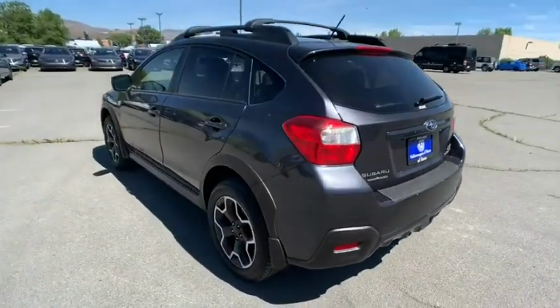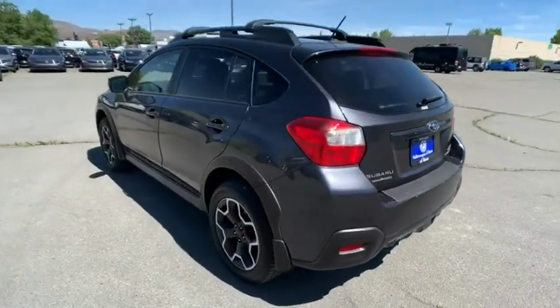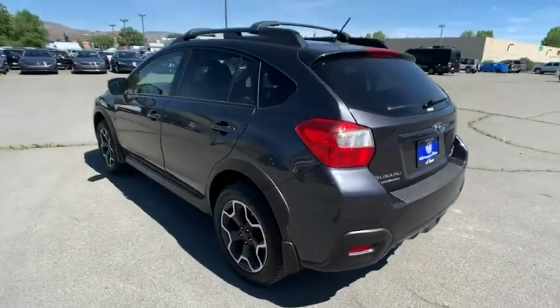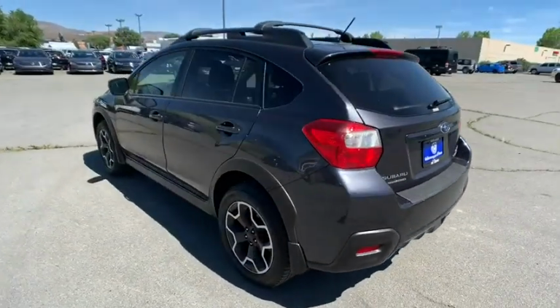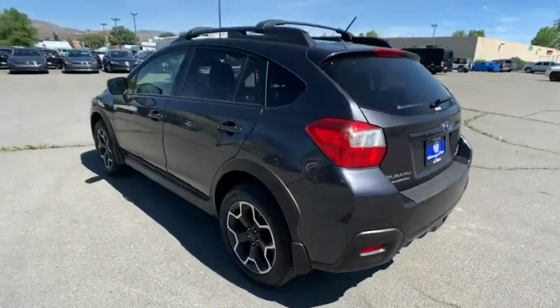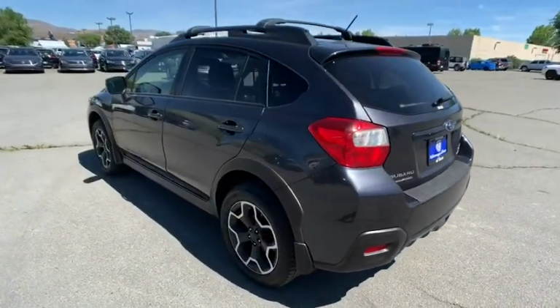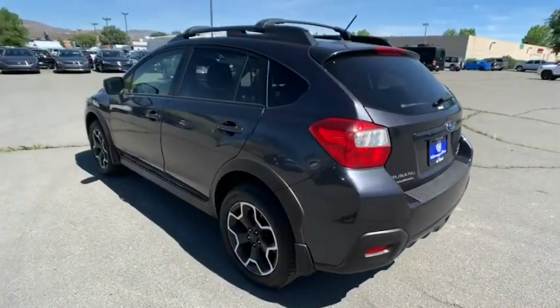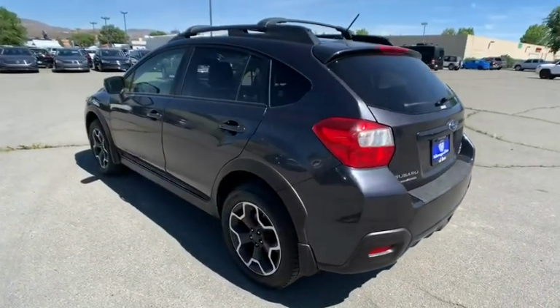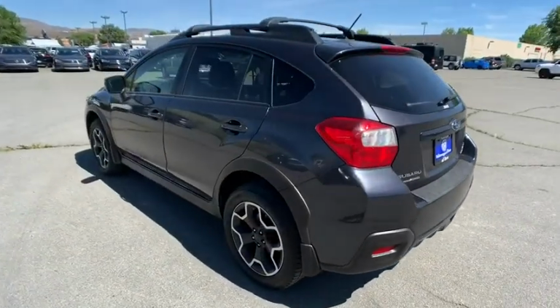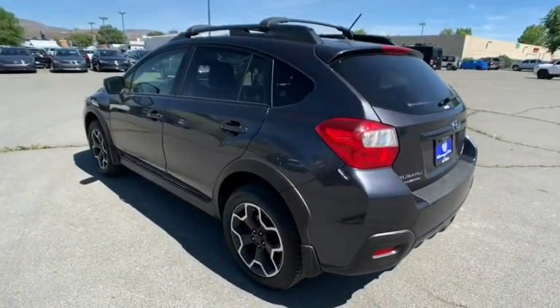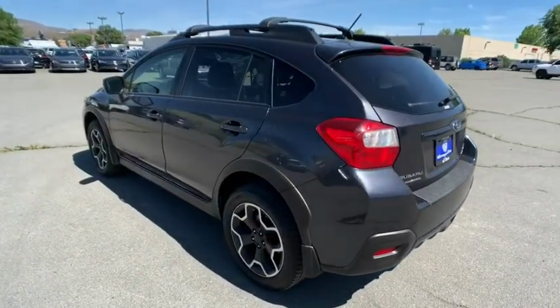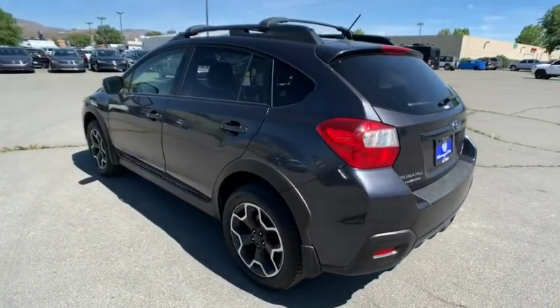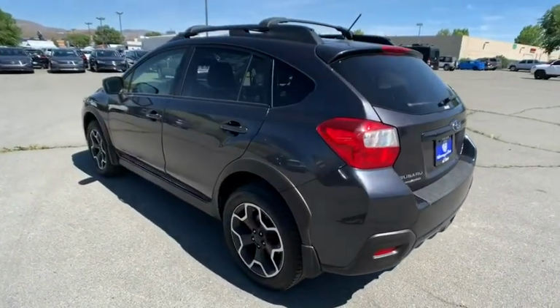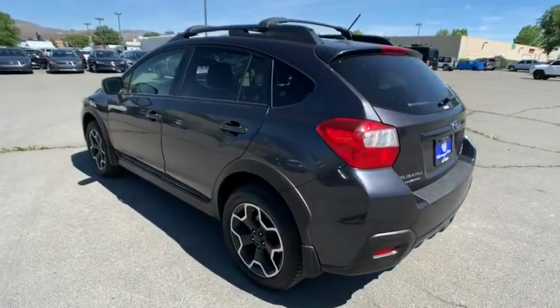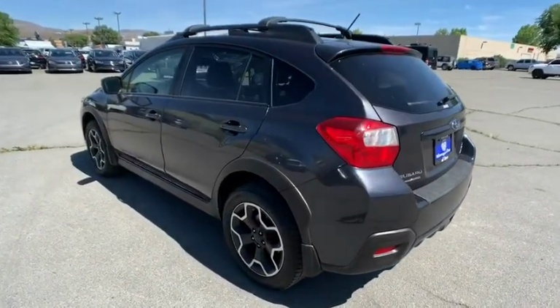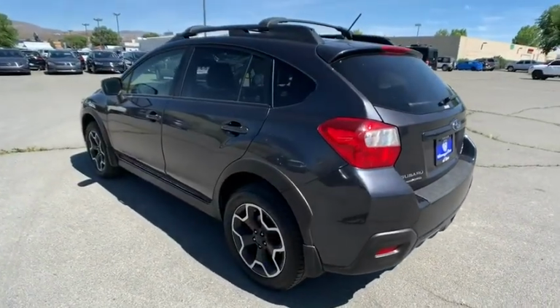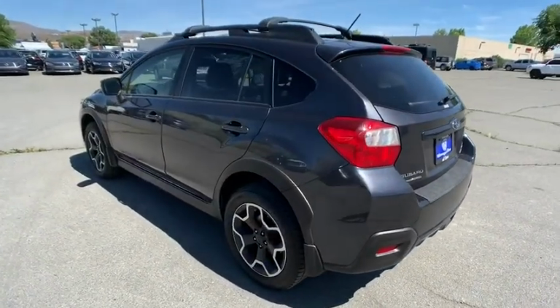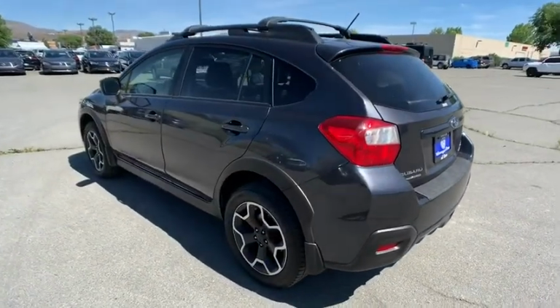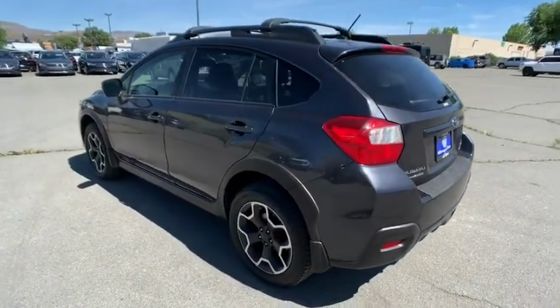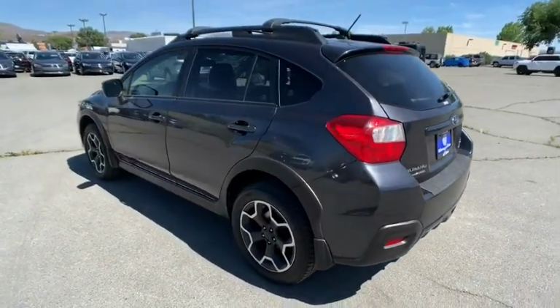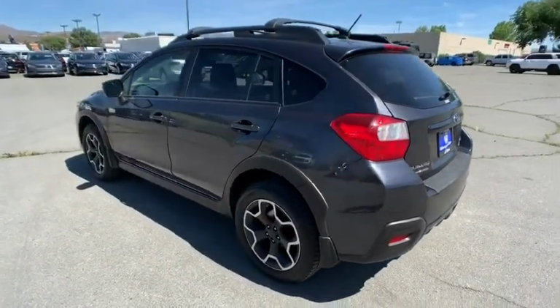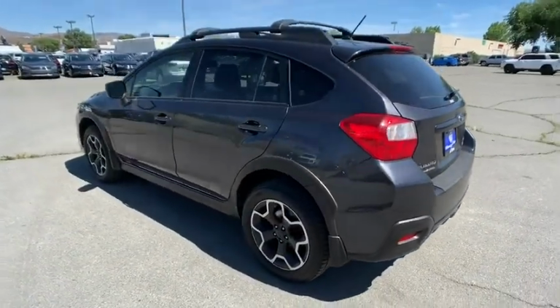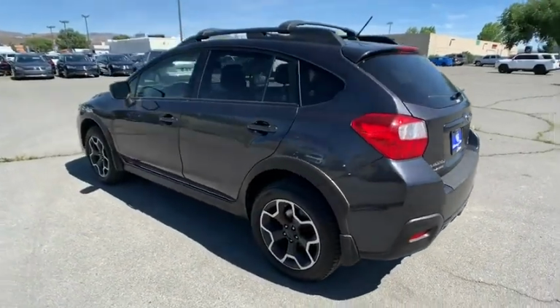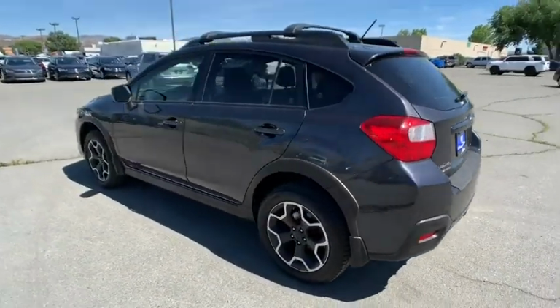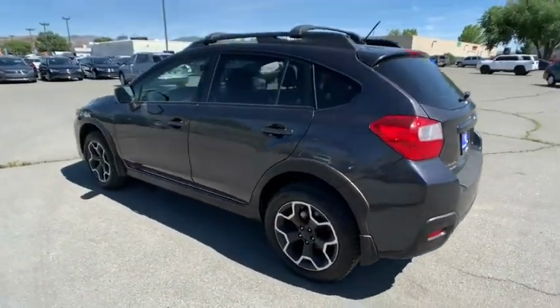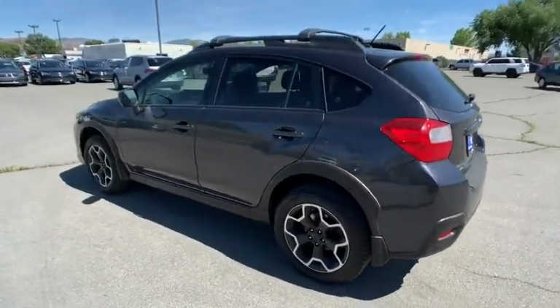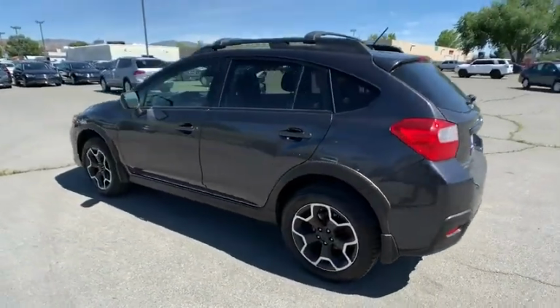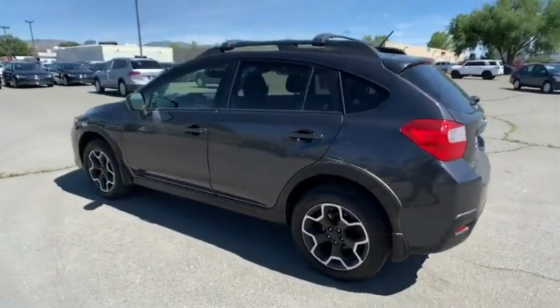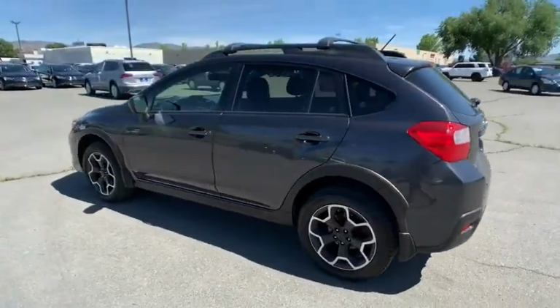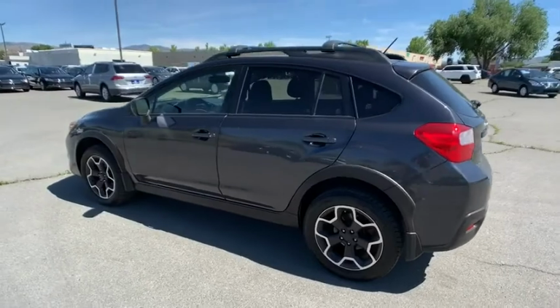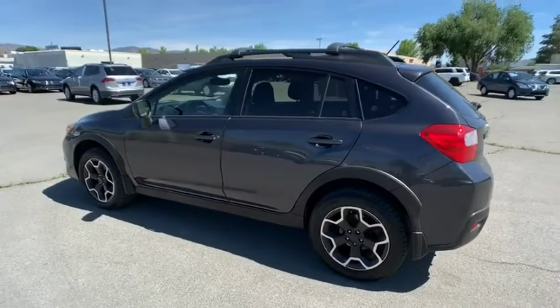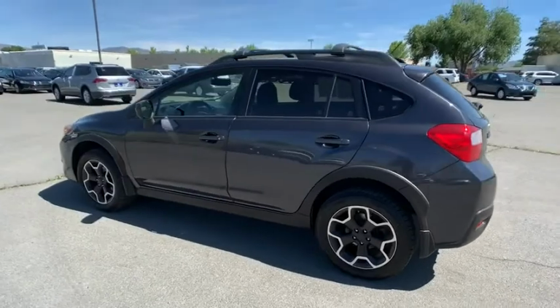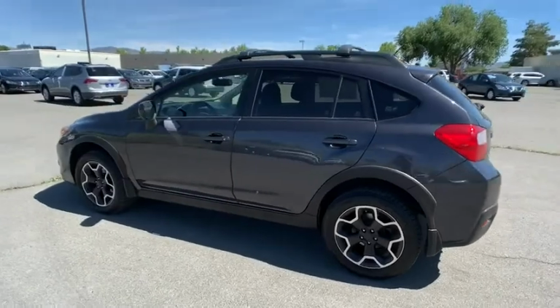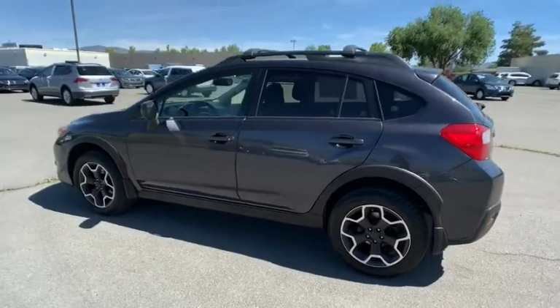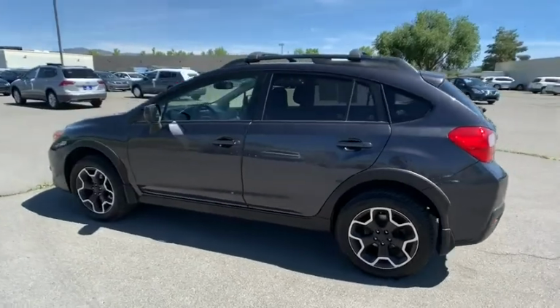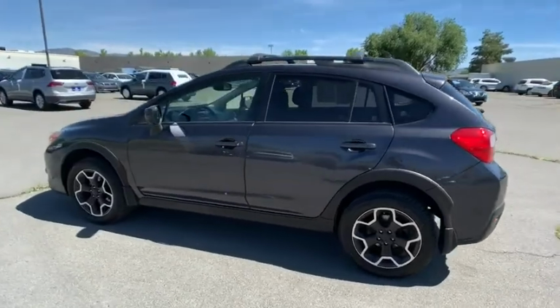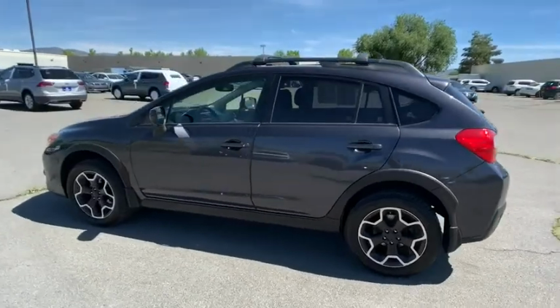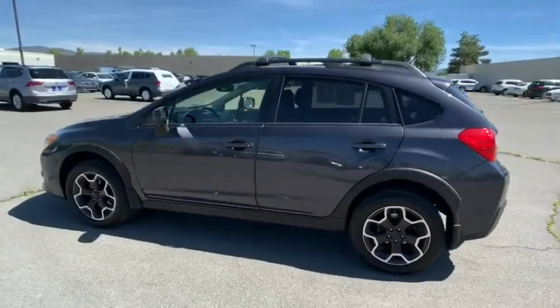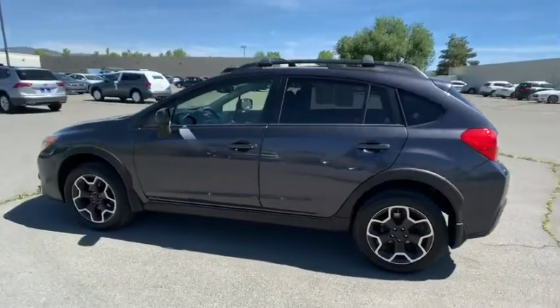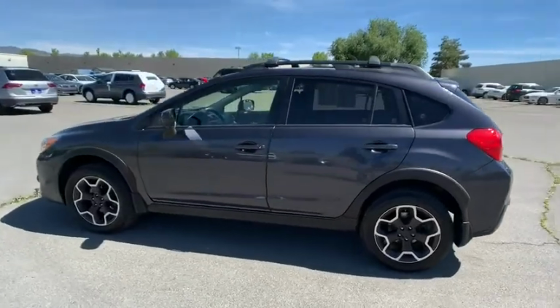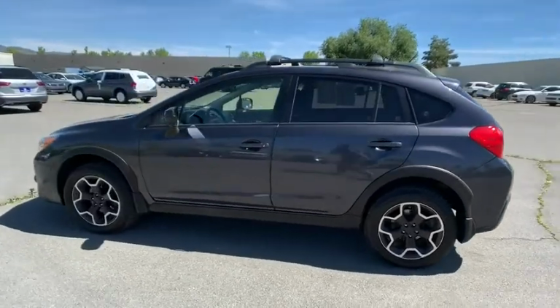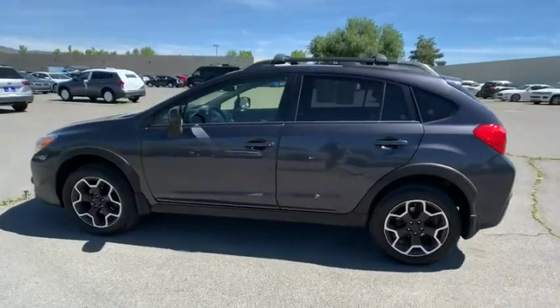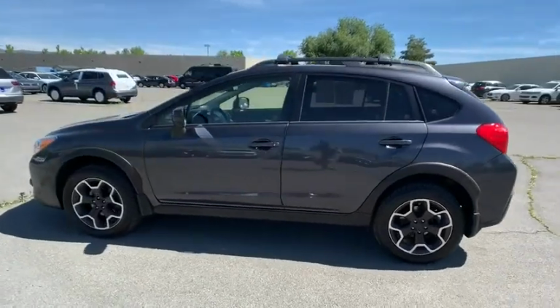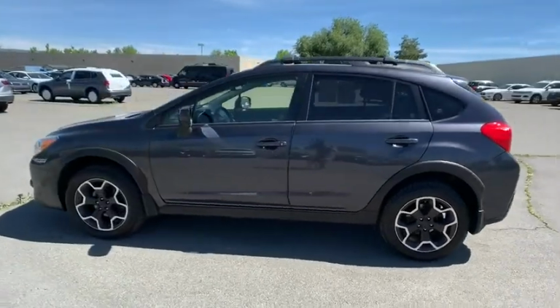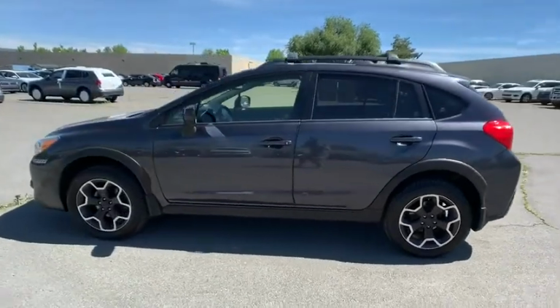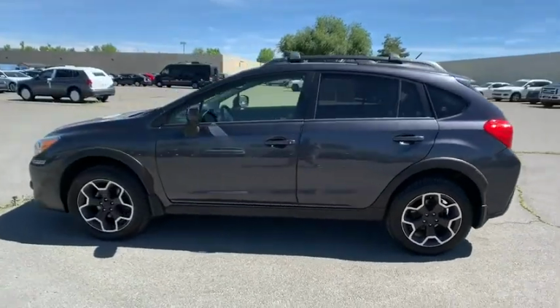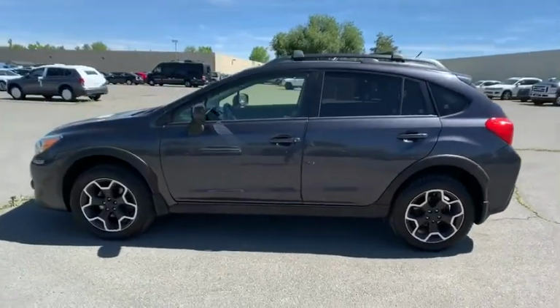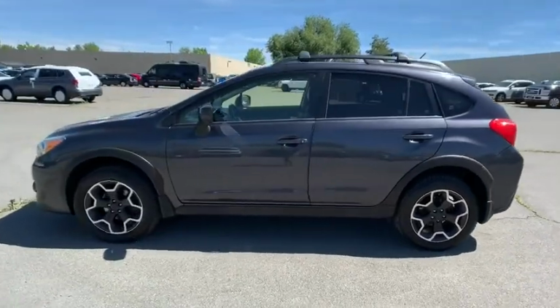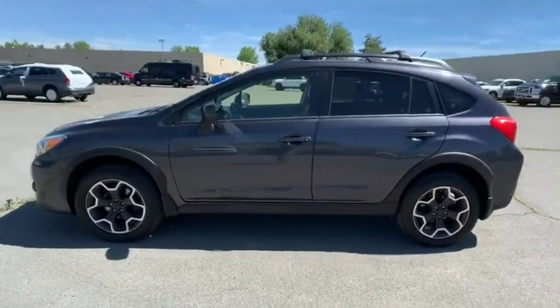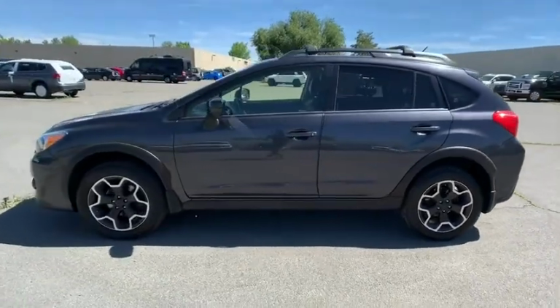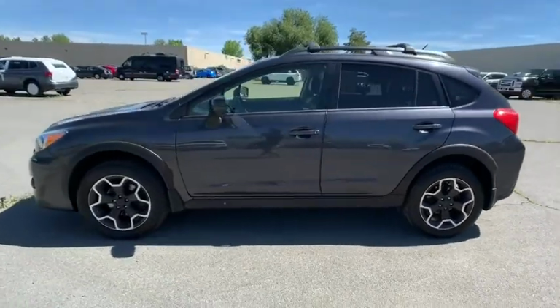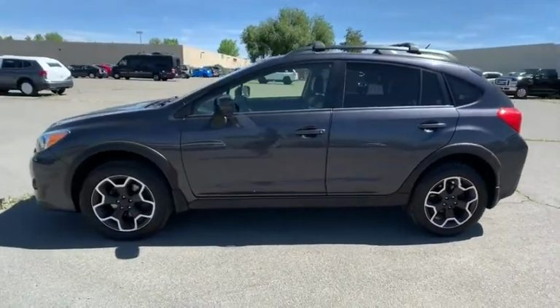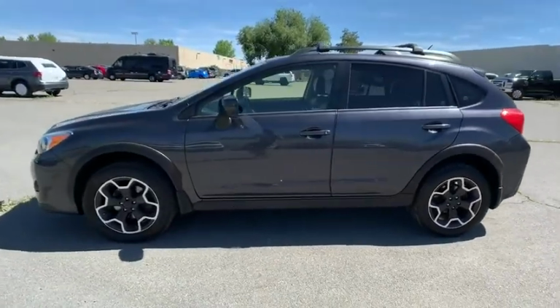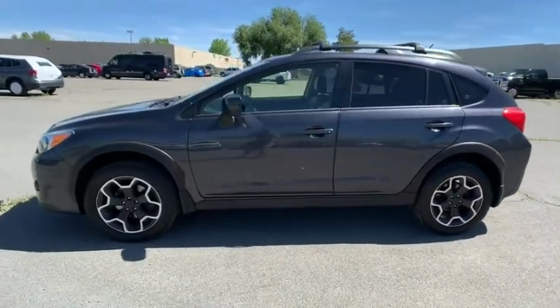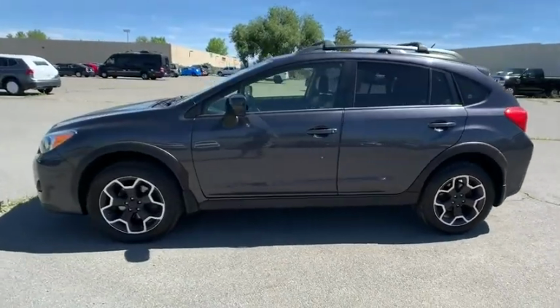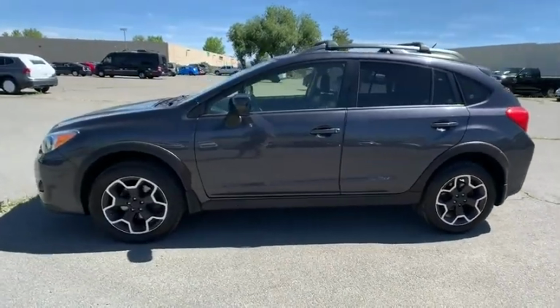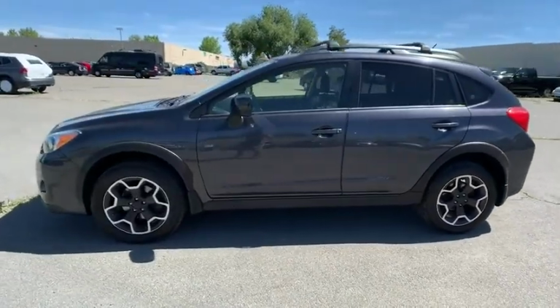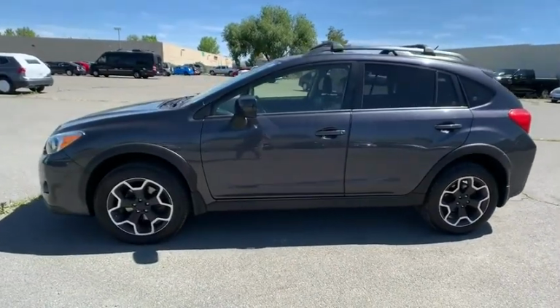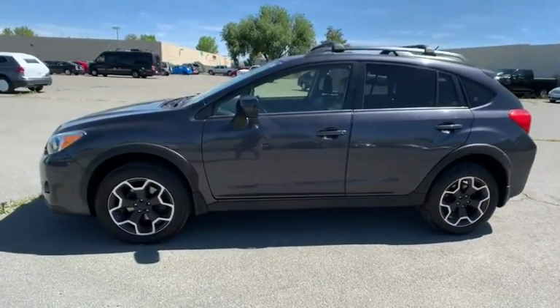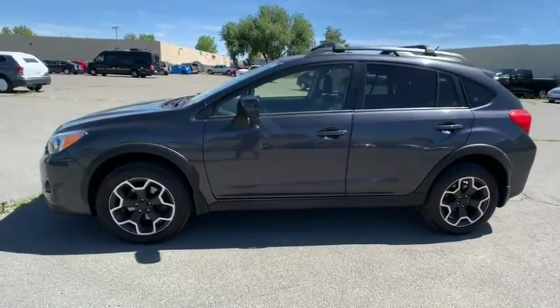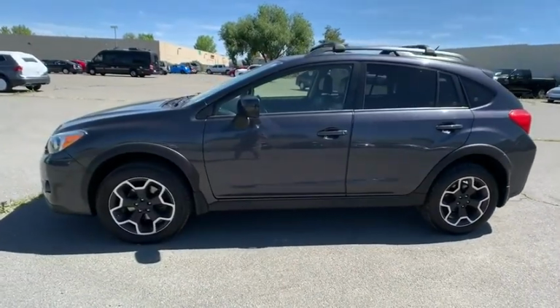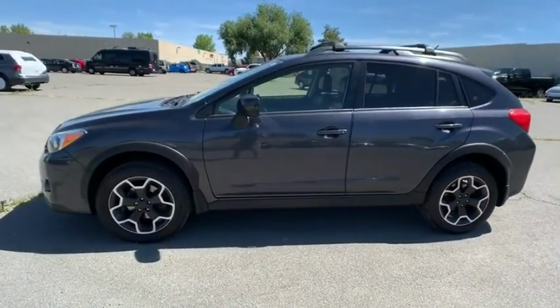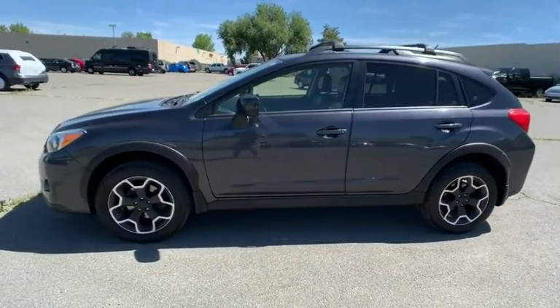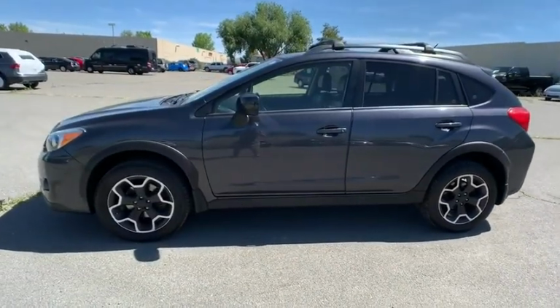And since it's a Subaru, you know the XV Crosstrek is built to last. Come take a test drive today!